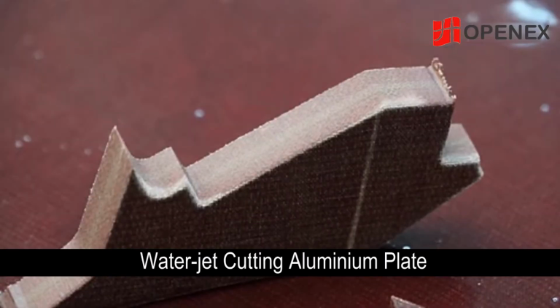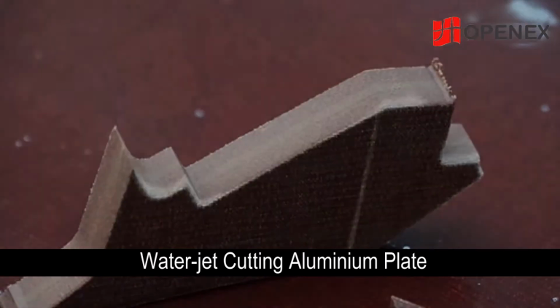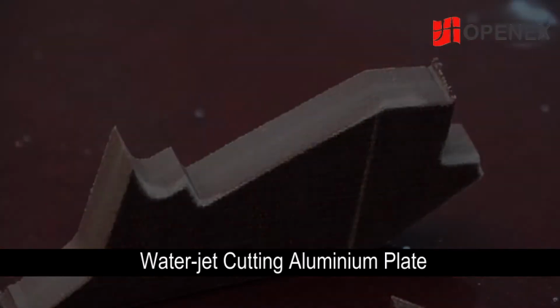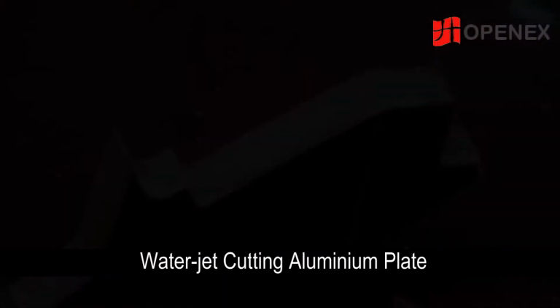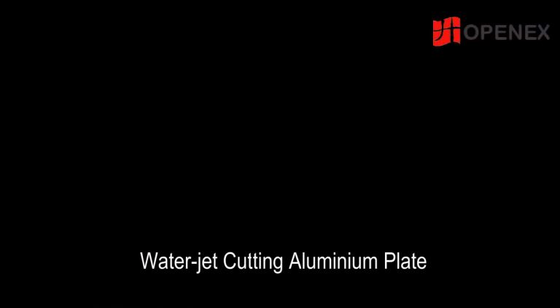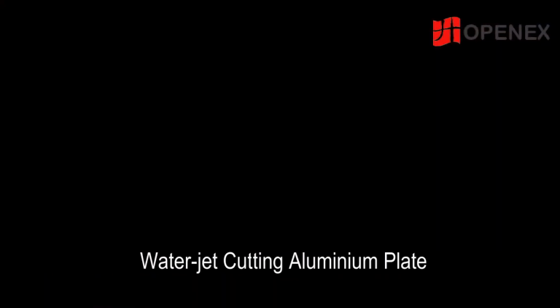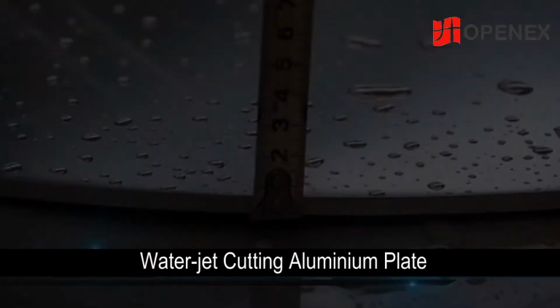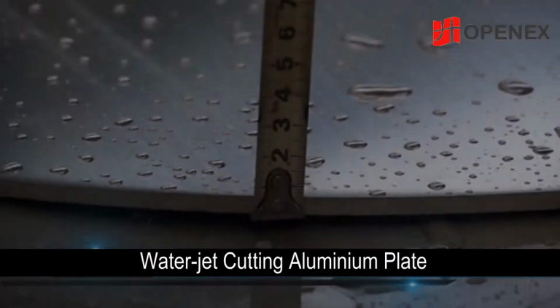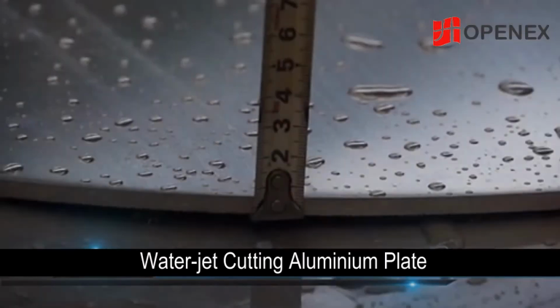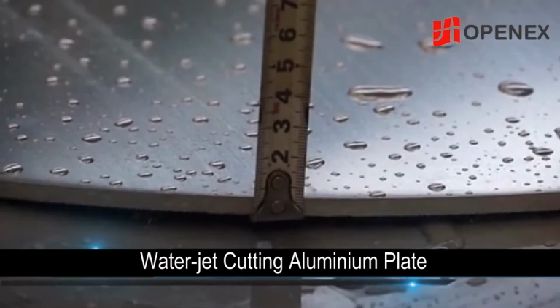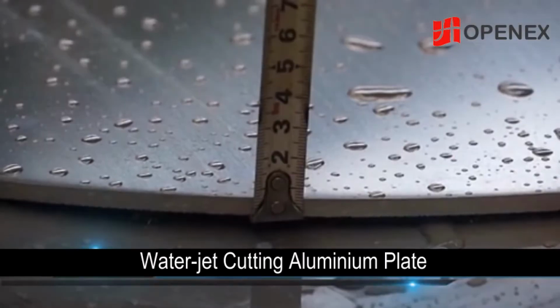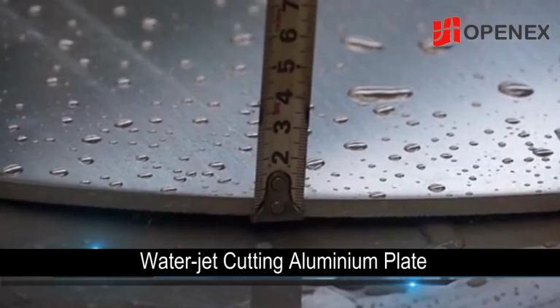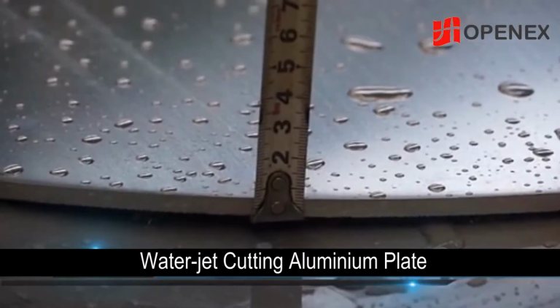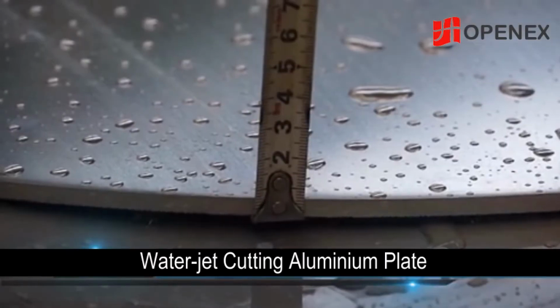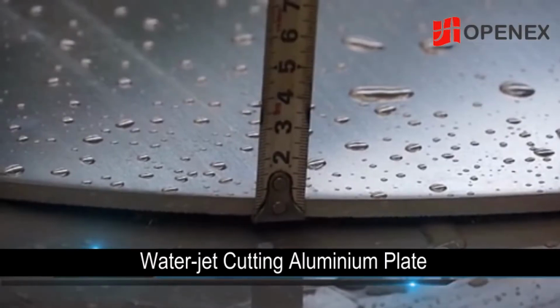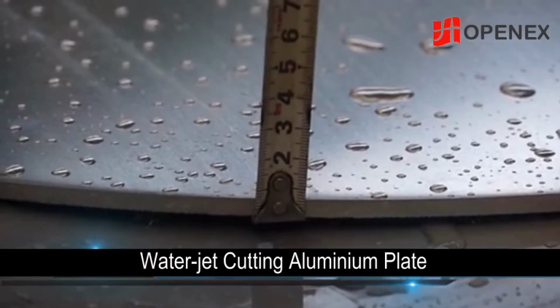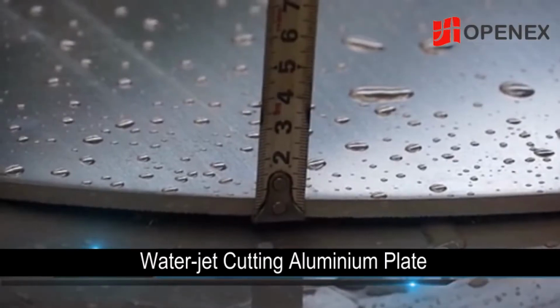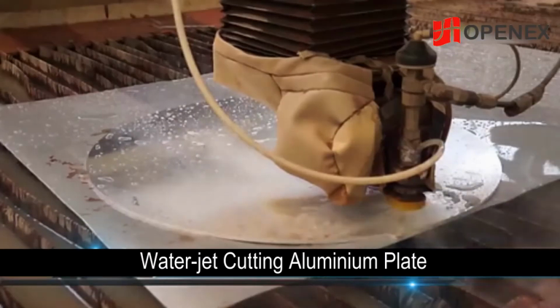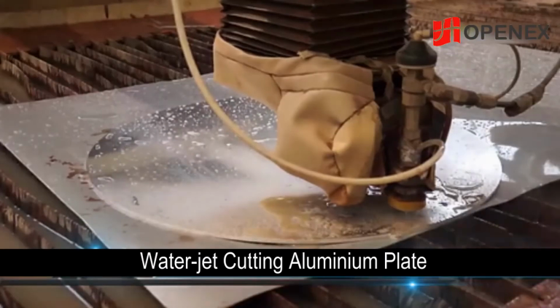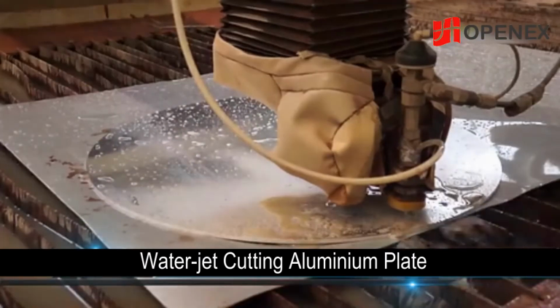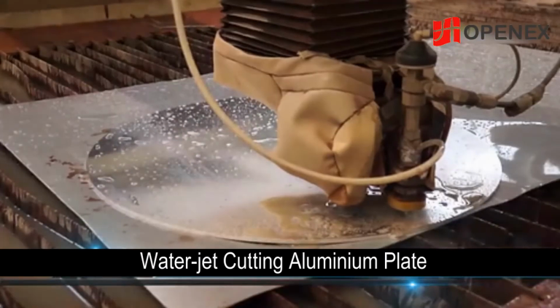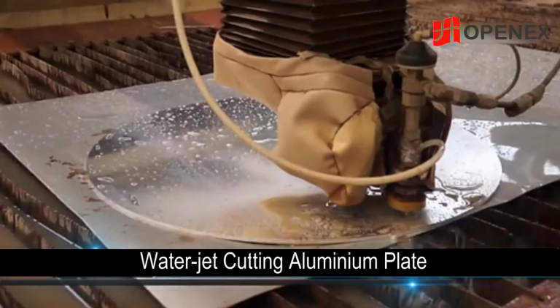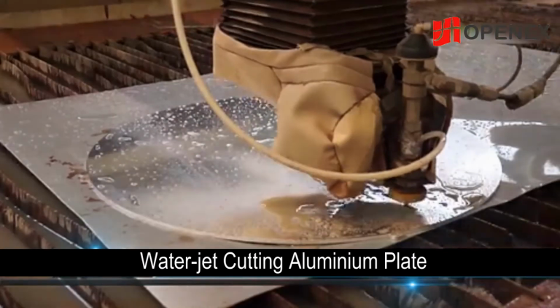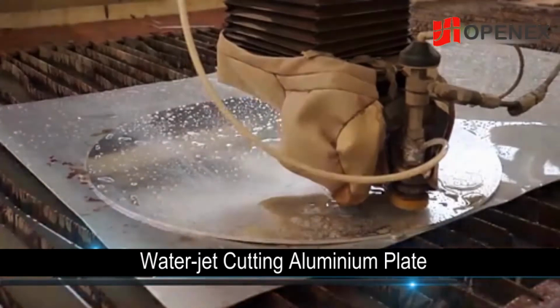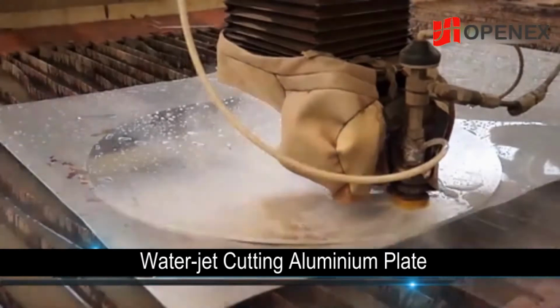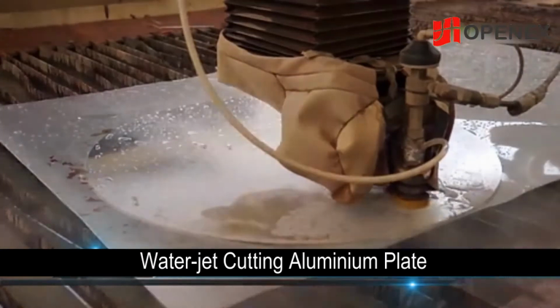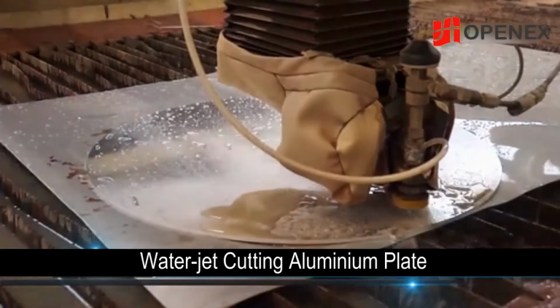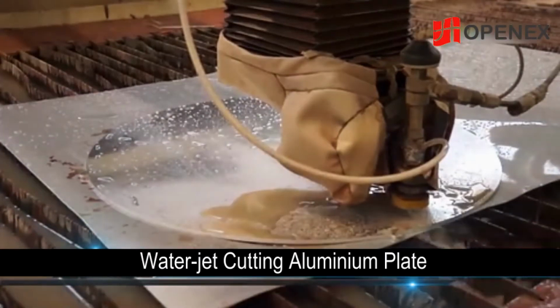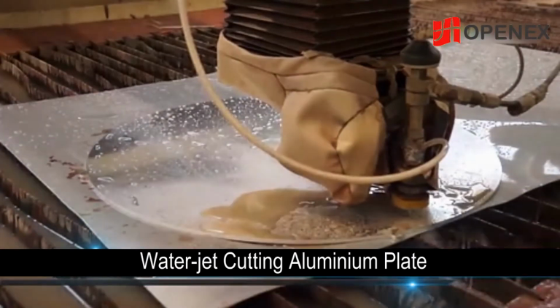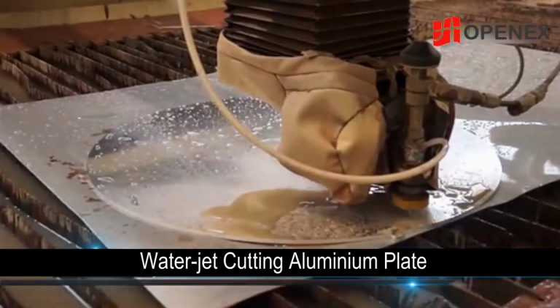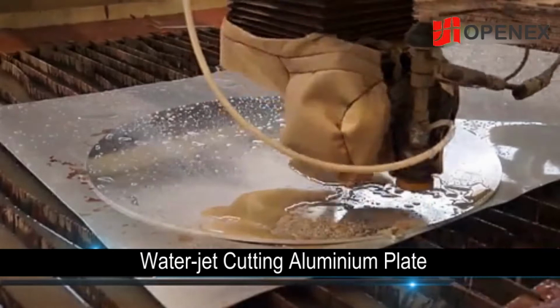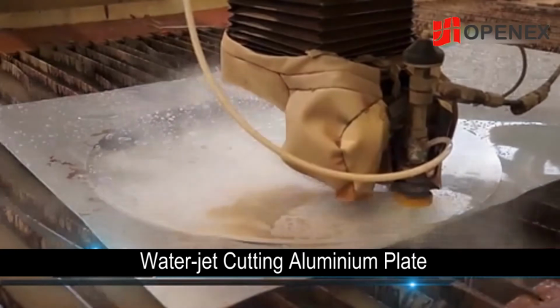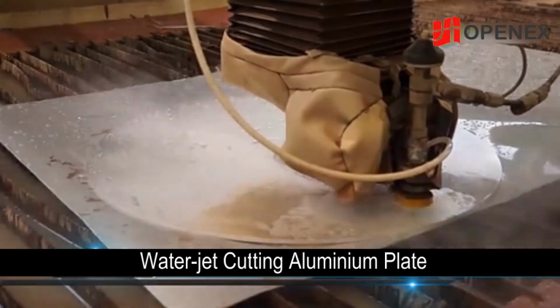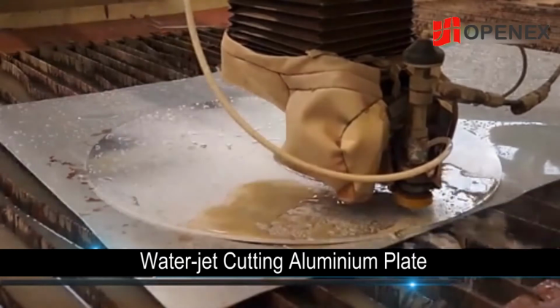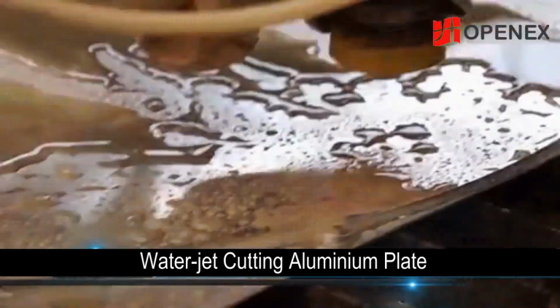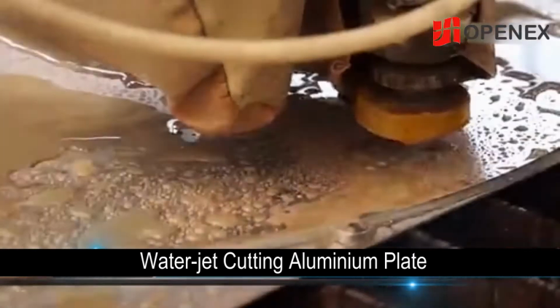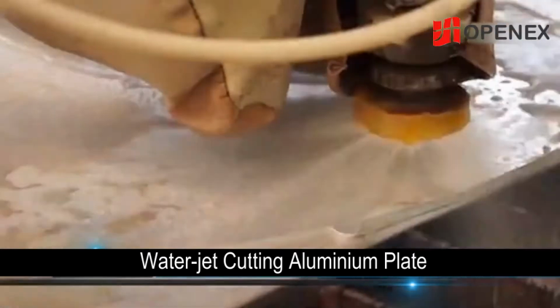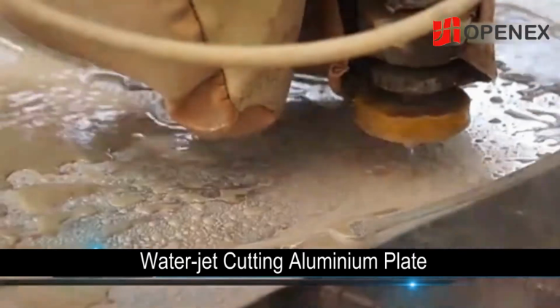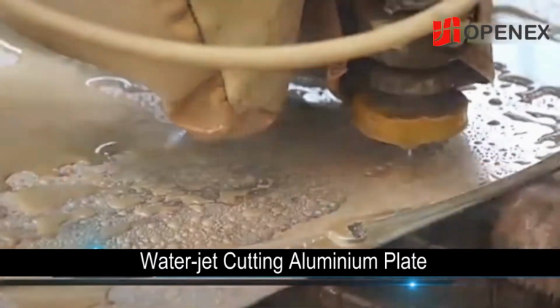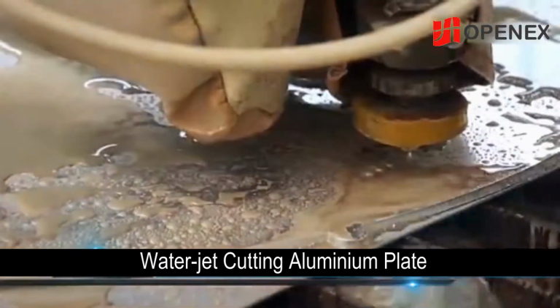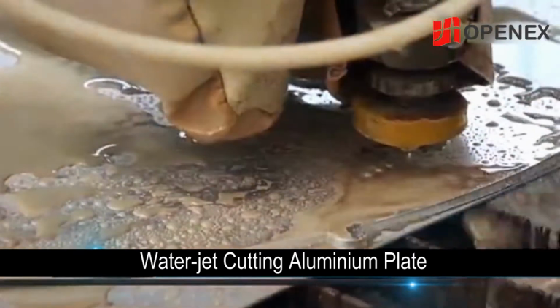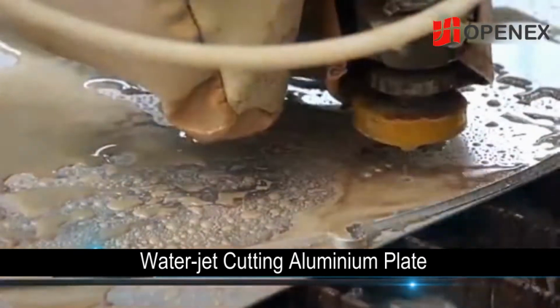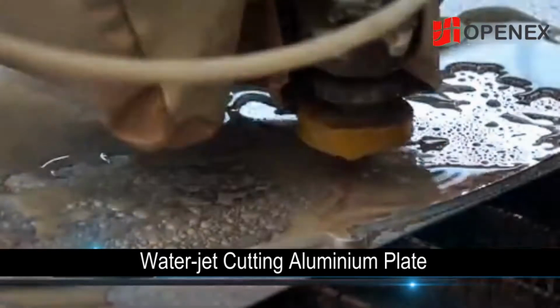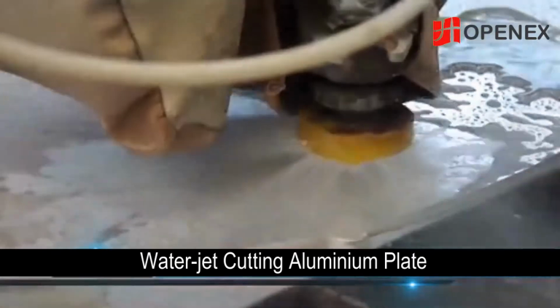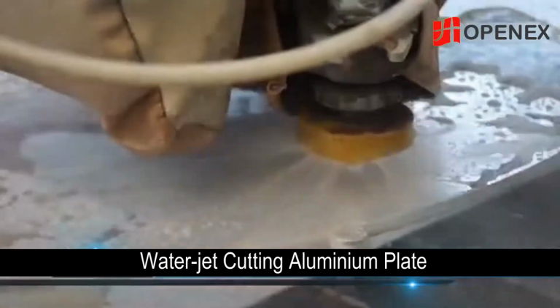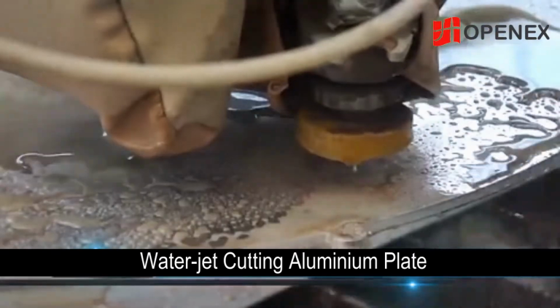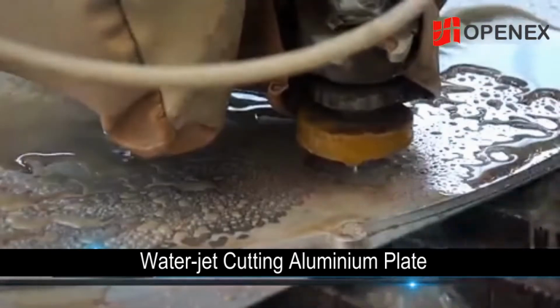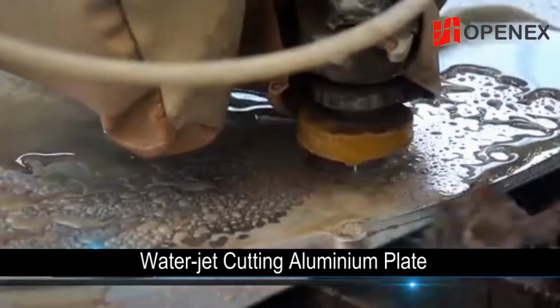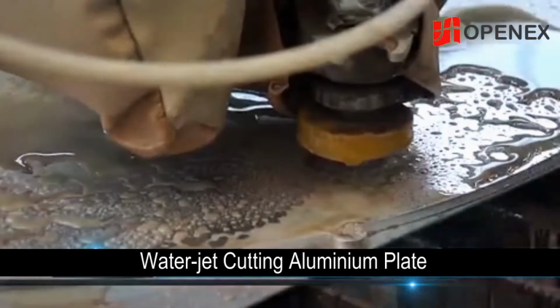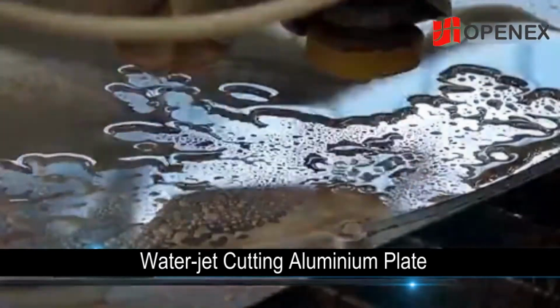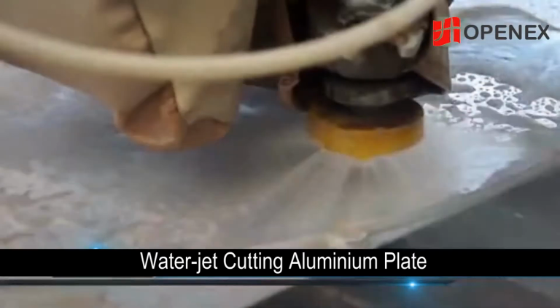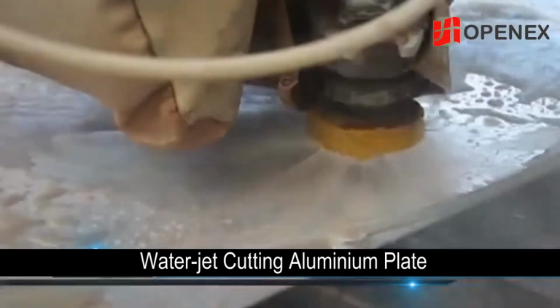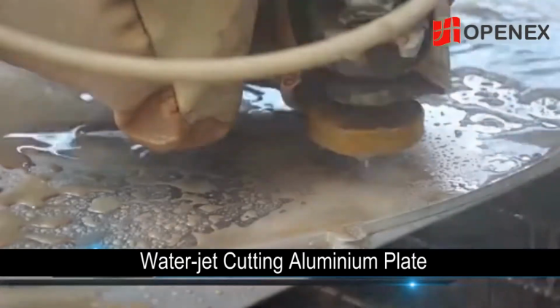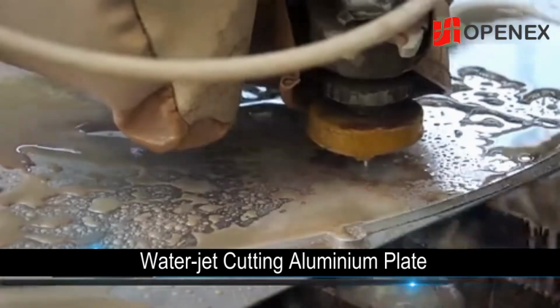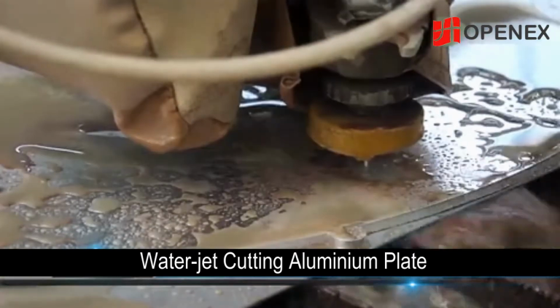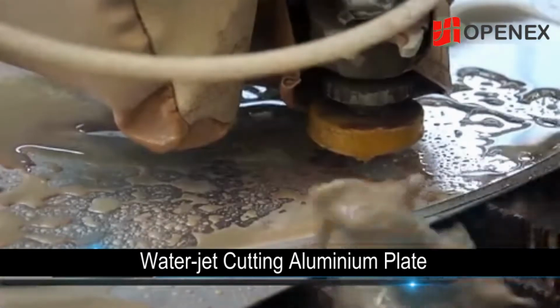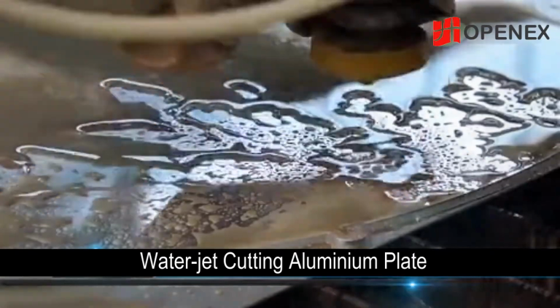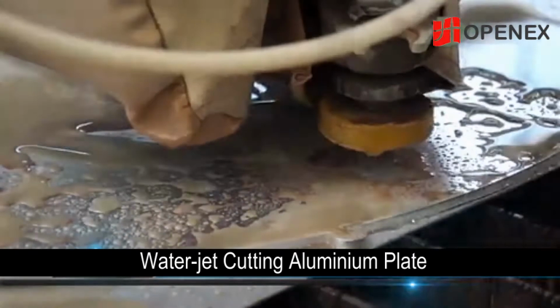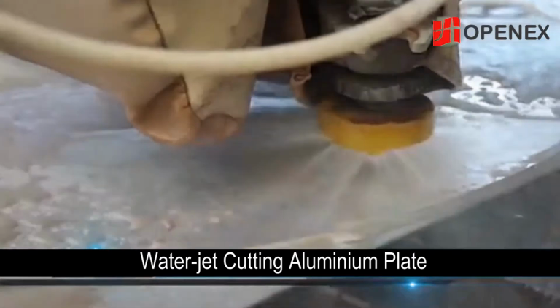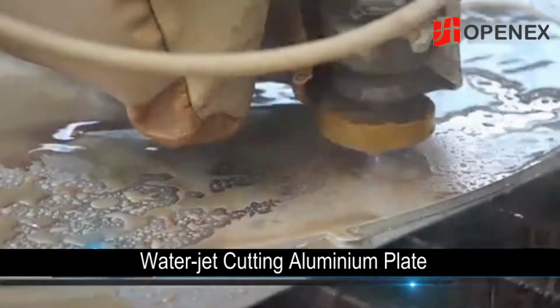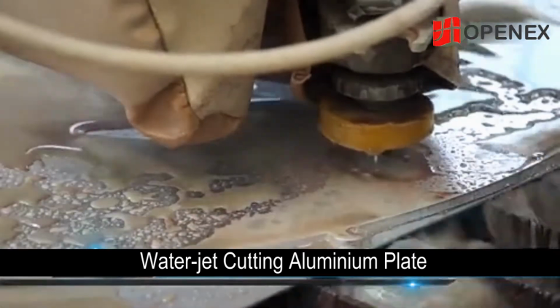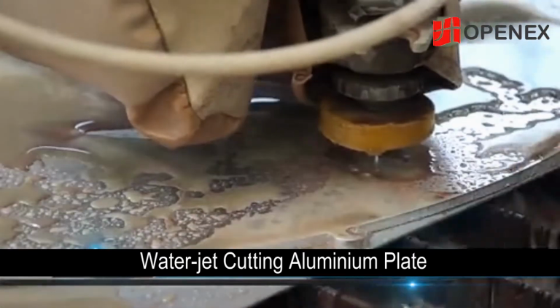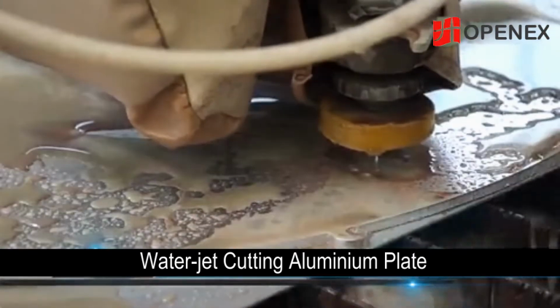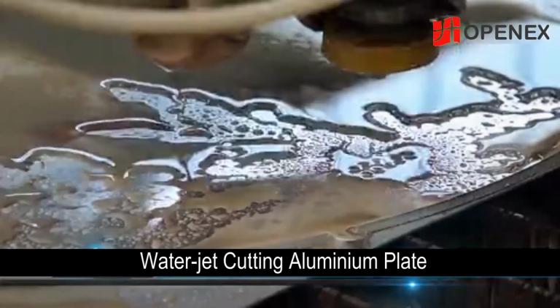Water jet can still realize cutting little holes with a diameter of 3mm on a 6mm thick aluminium plate.